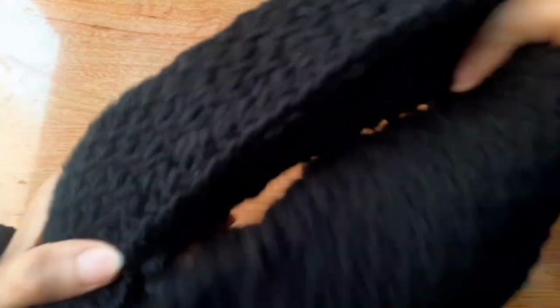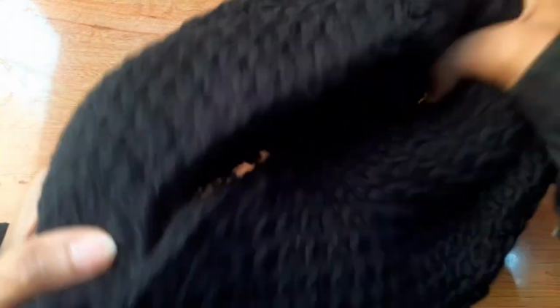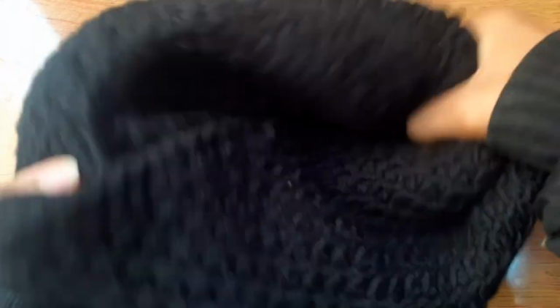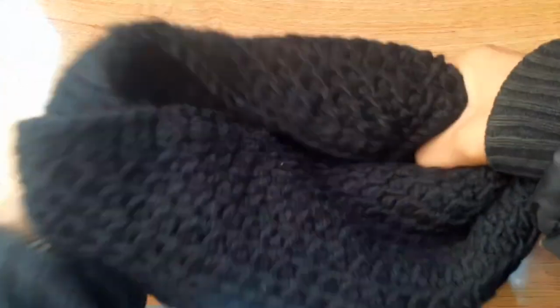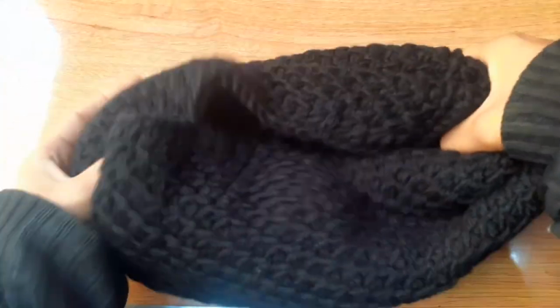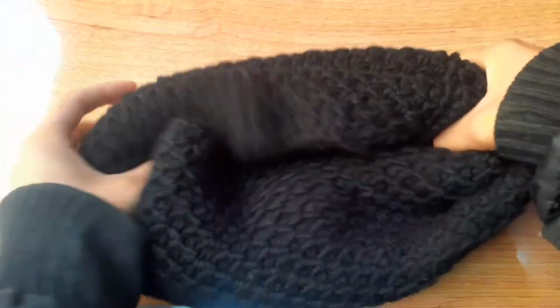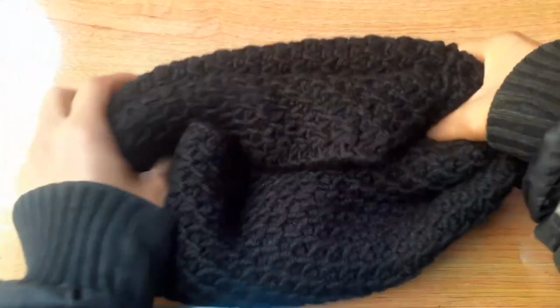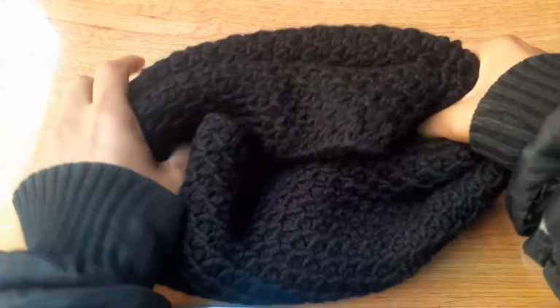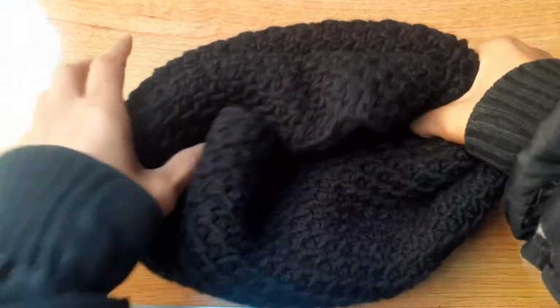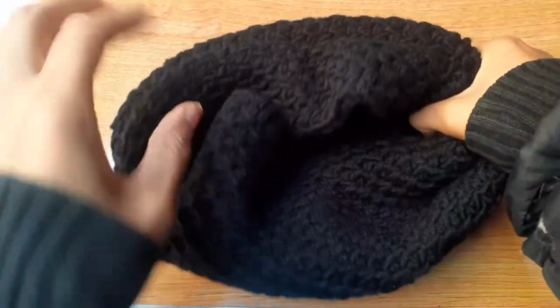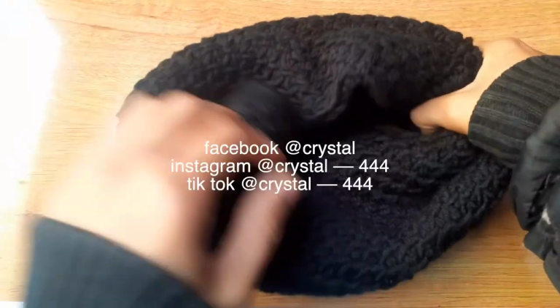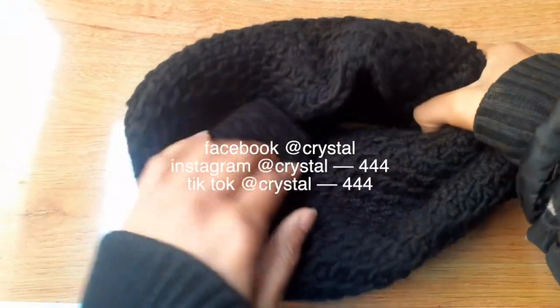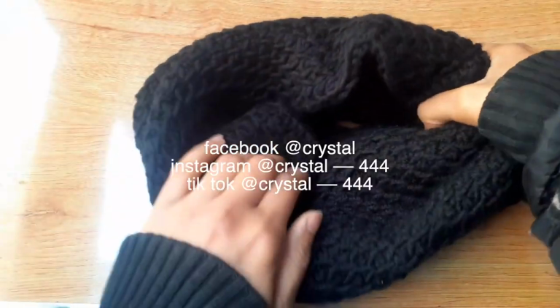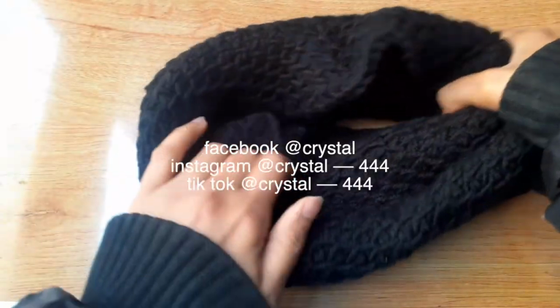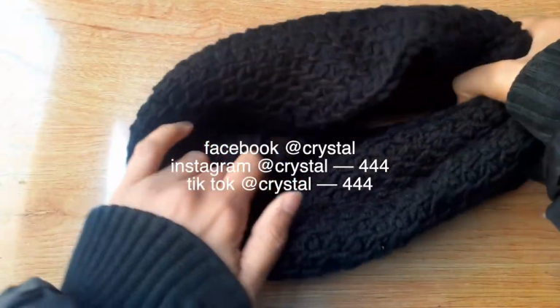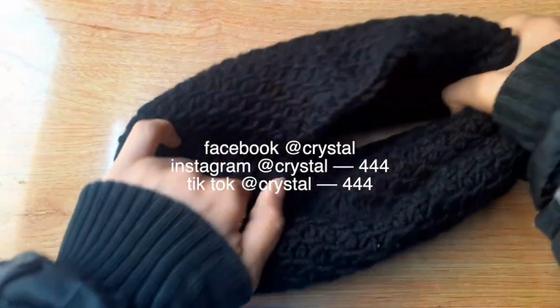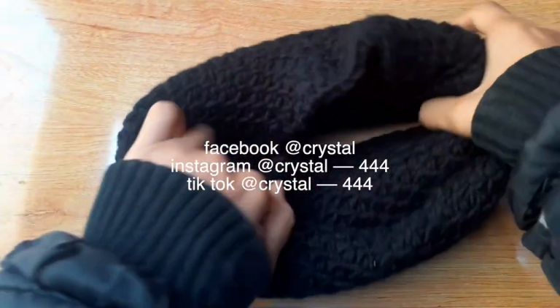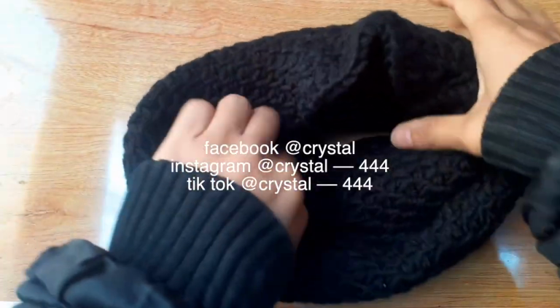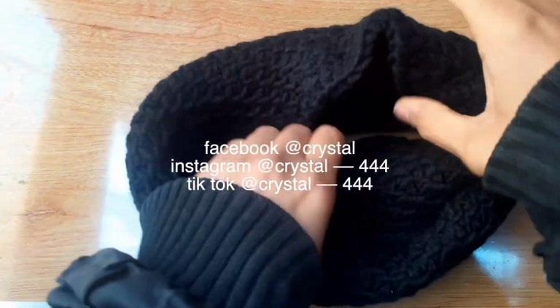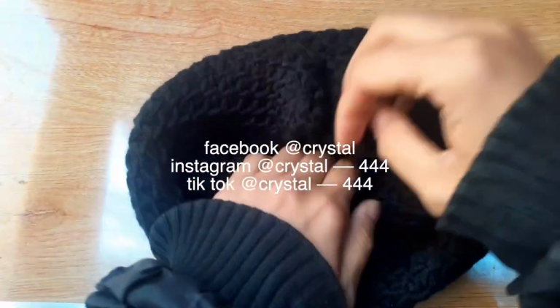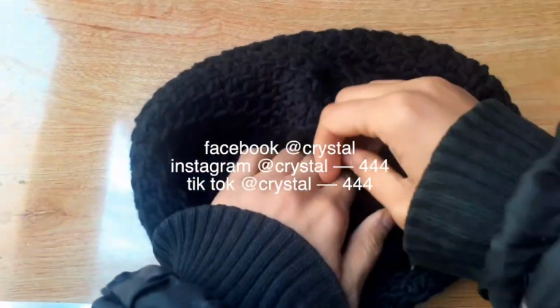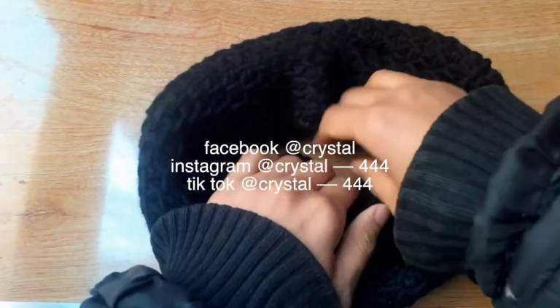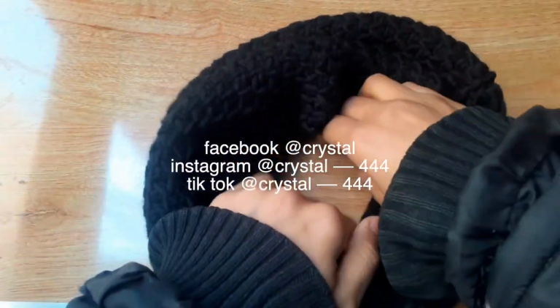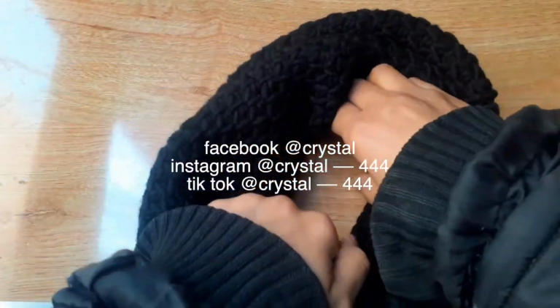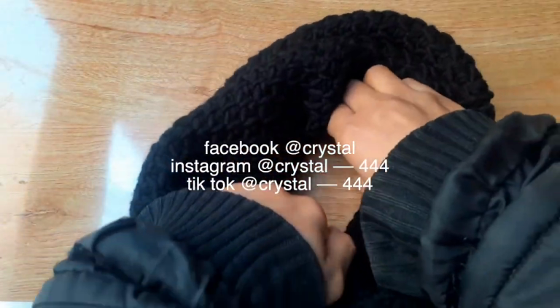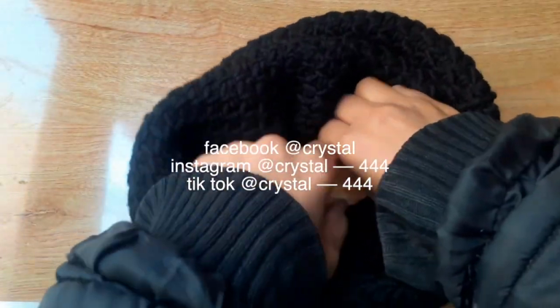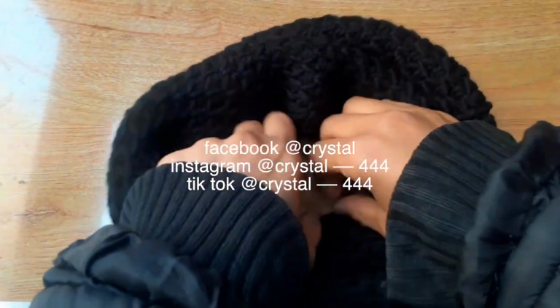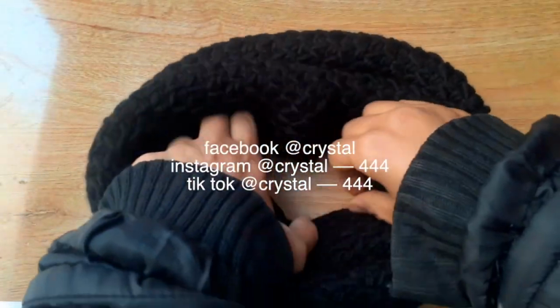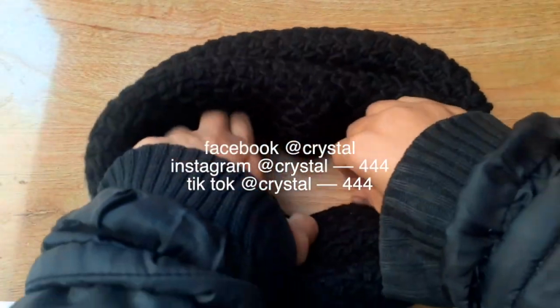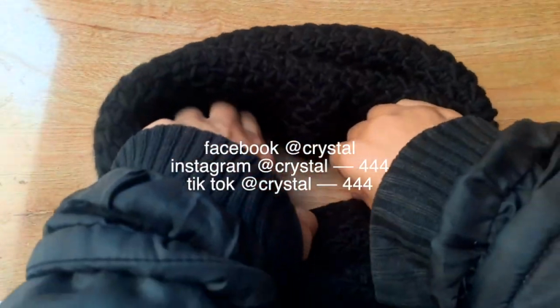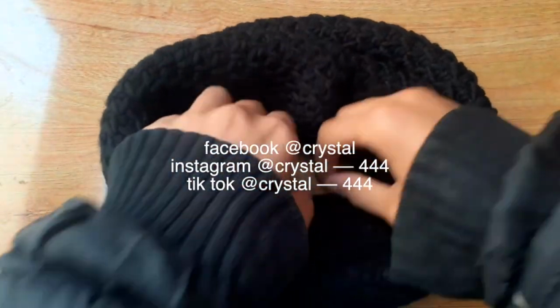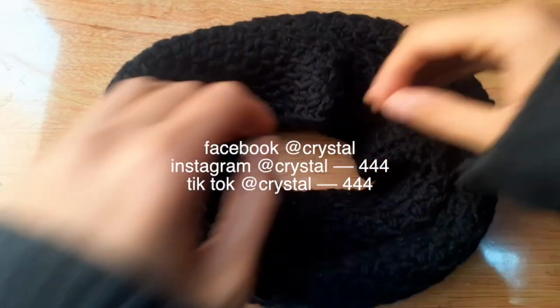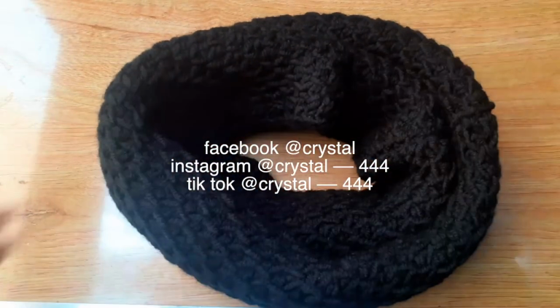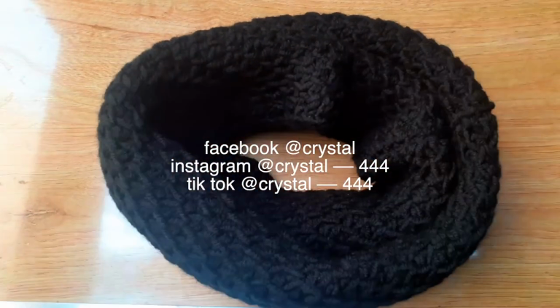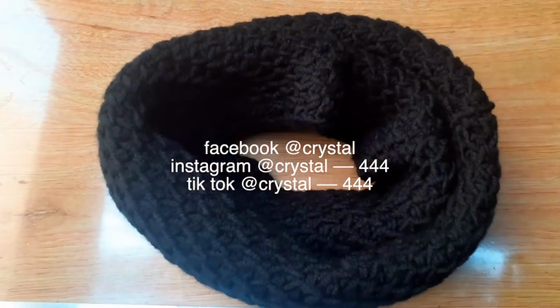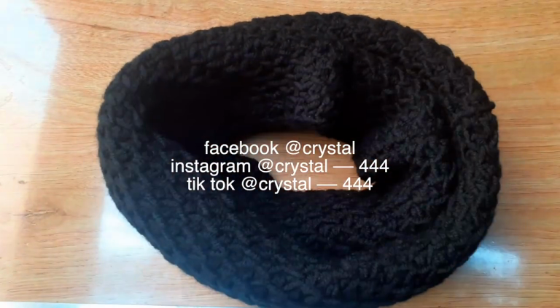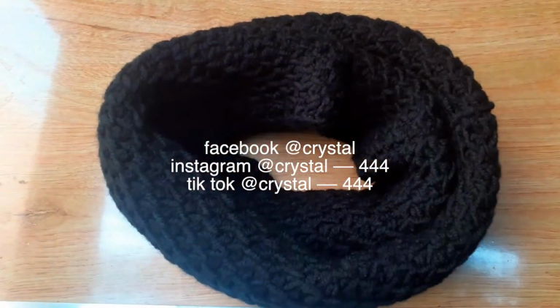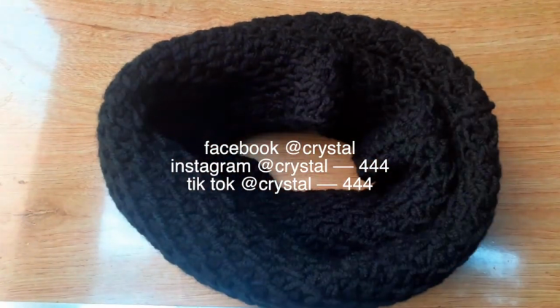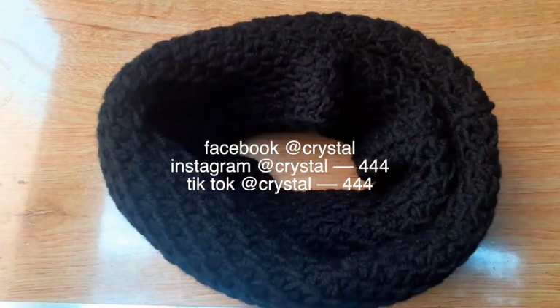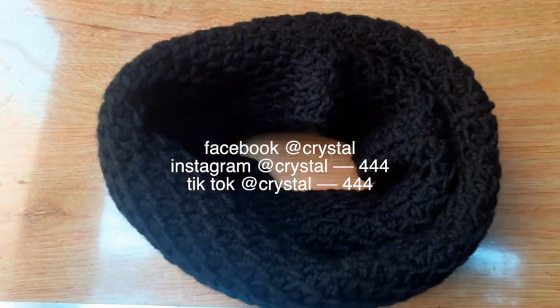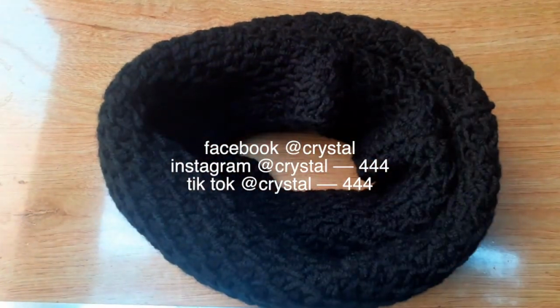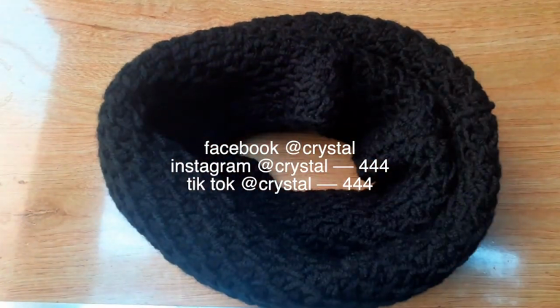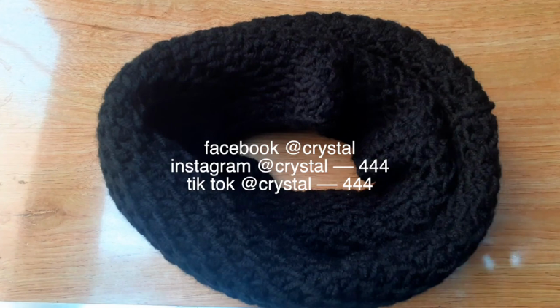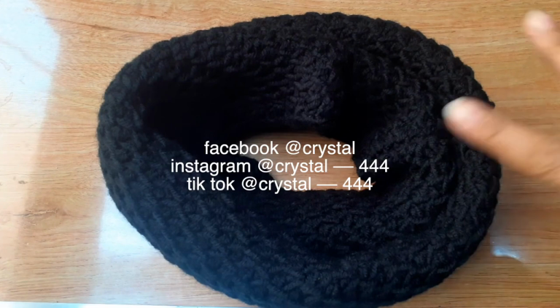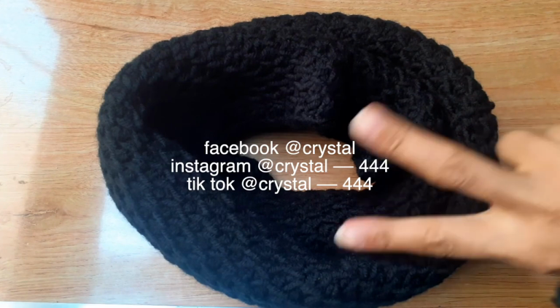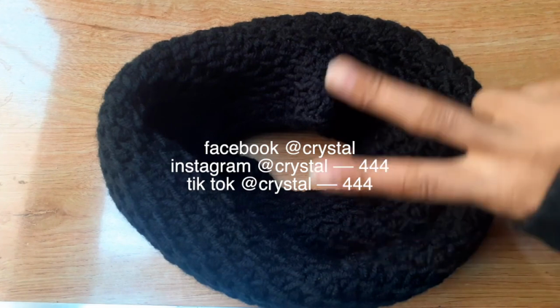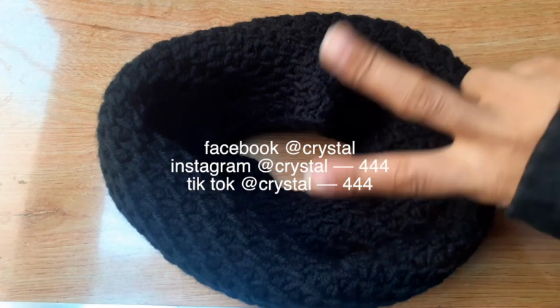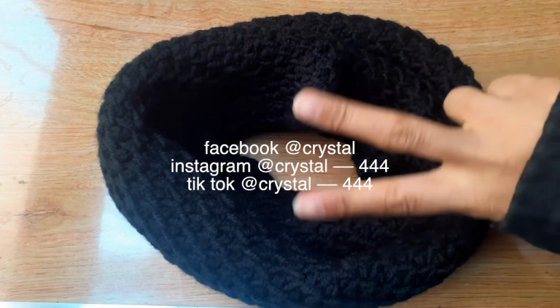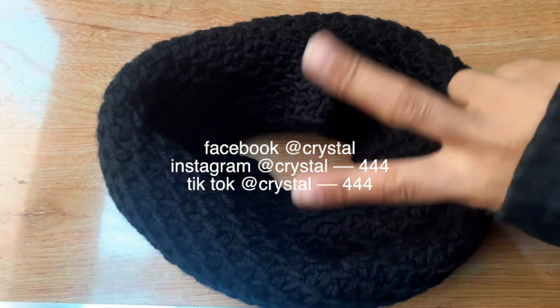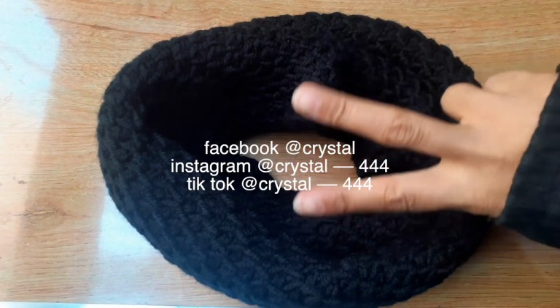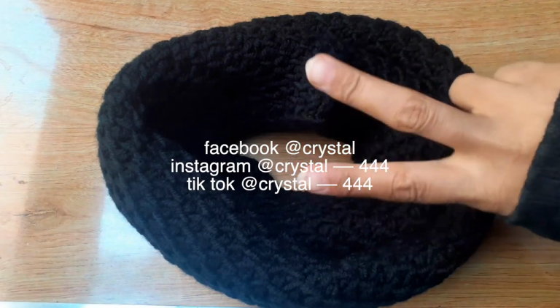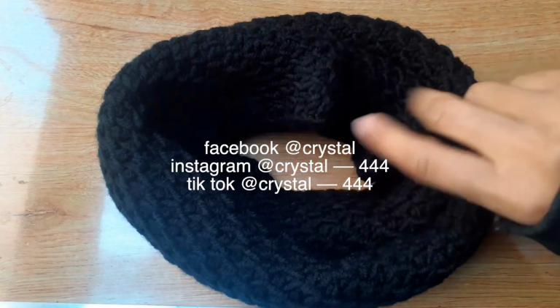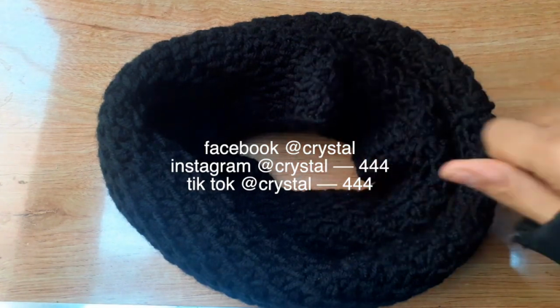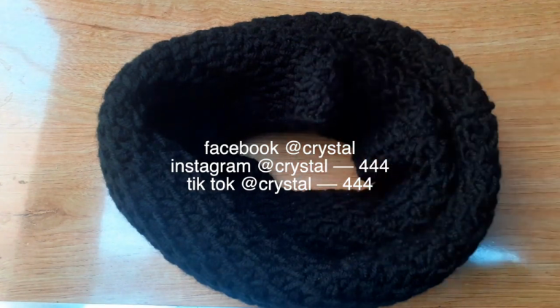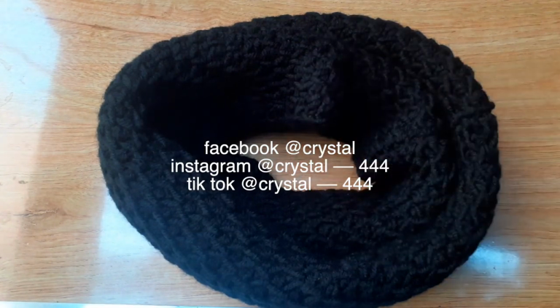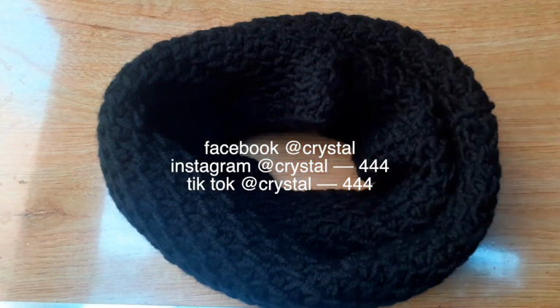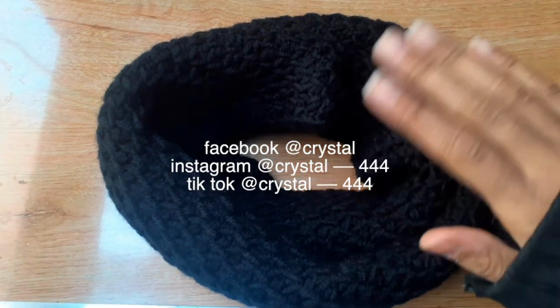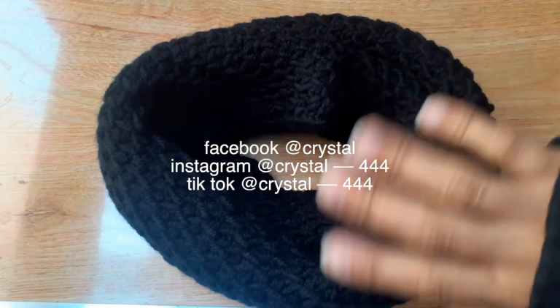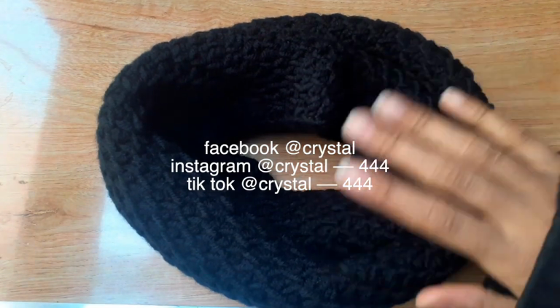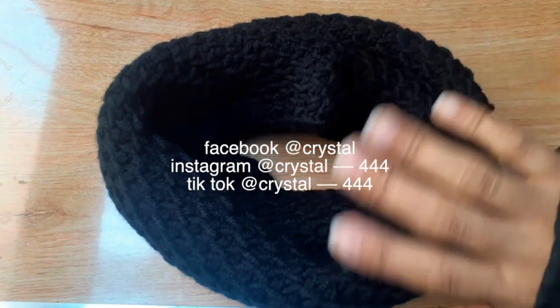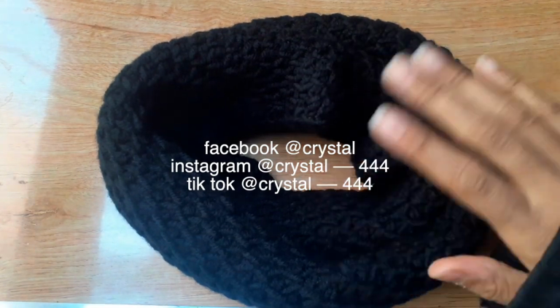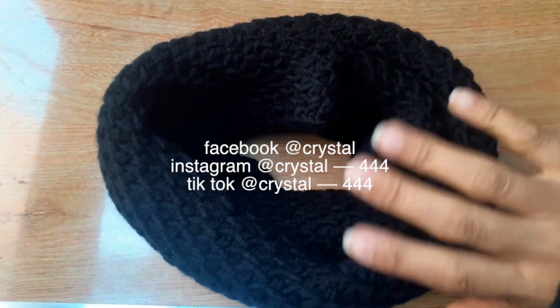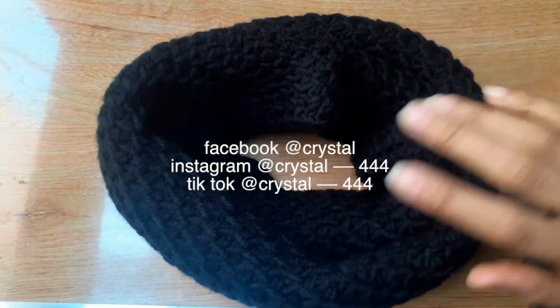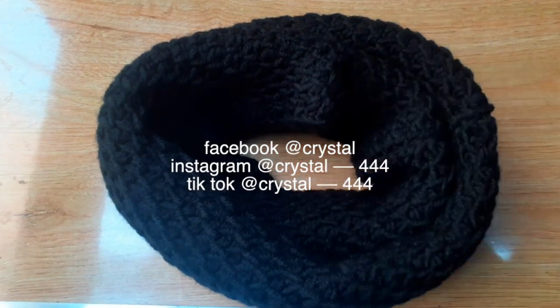تابعوني على فيسبوك وإنستغرام لو حبيتوا، ورفعوا على تيك توك لو بتحبوا الحاجات السريعة. مع السلامة. باي.